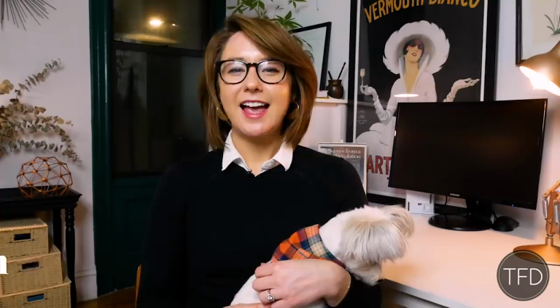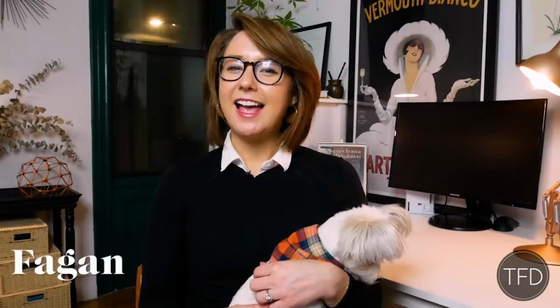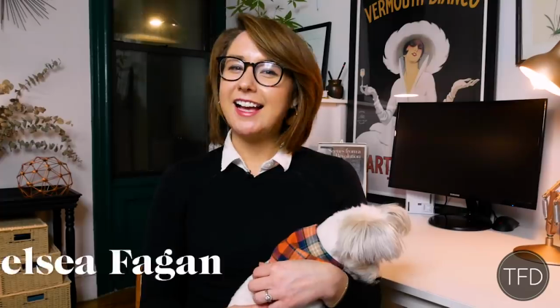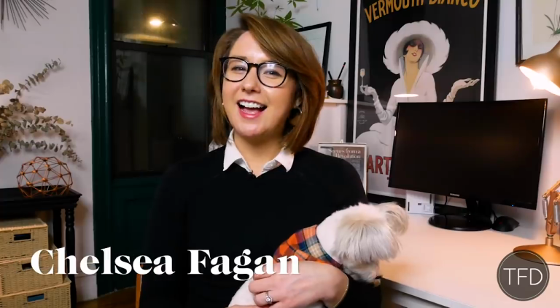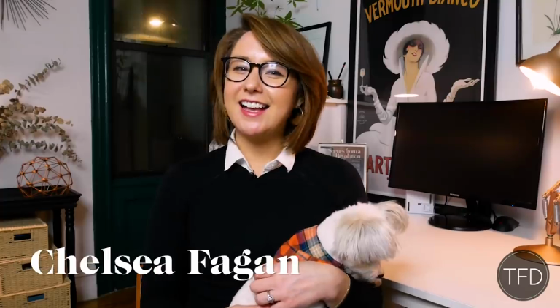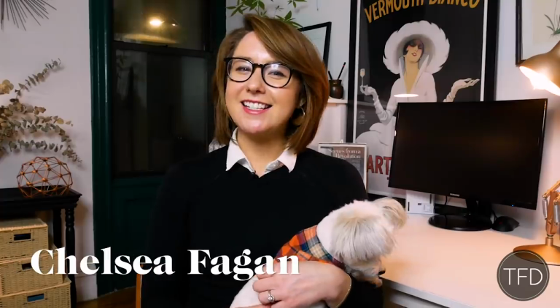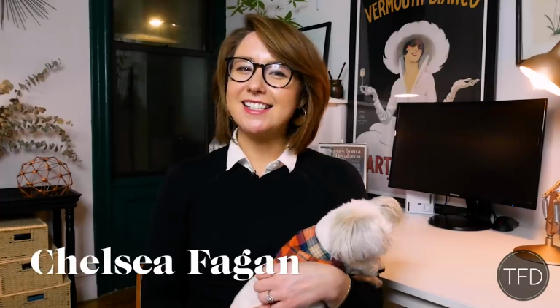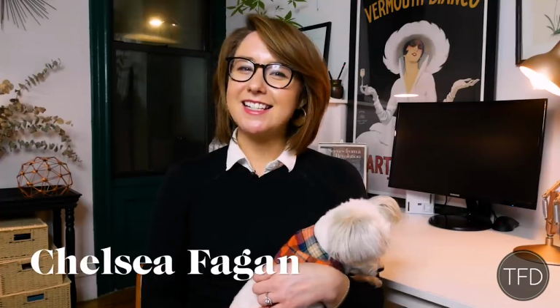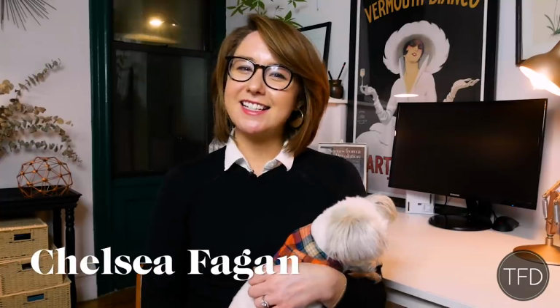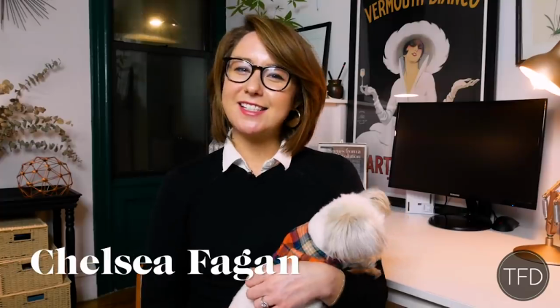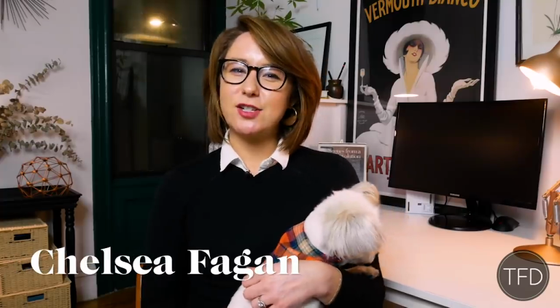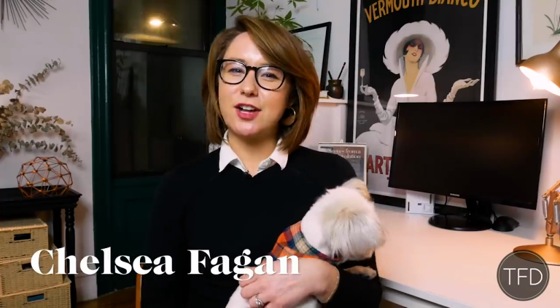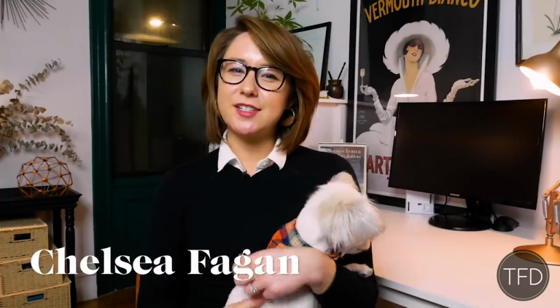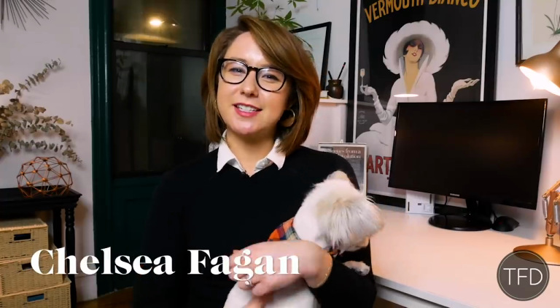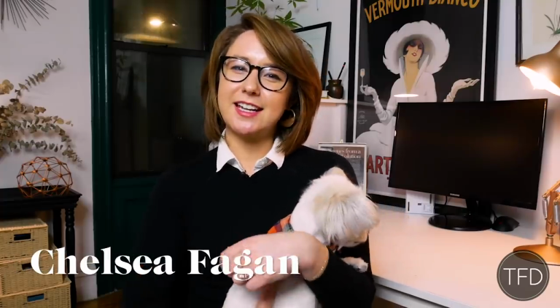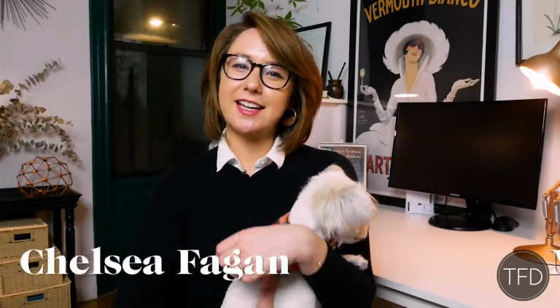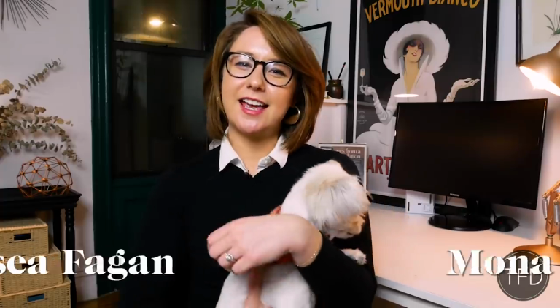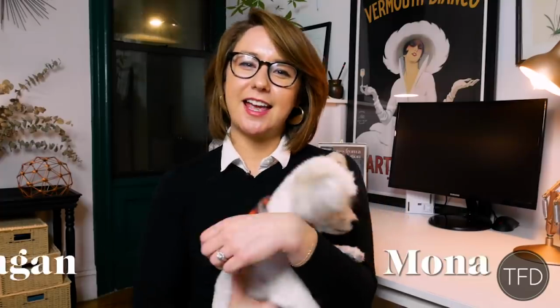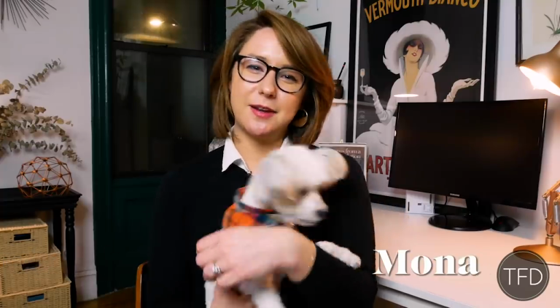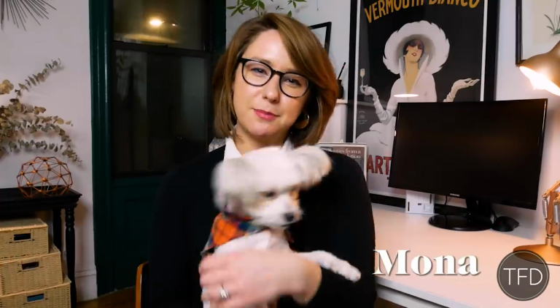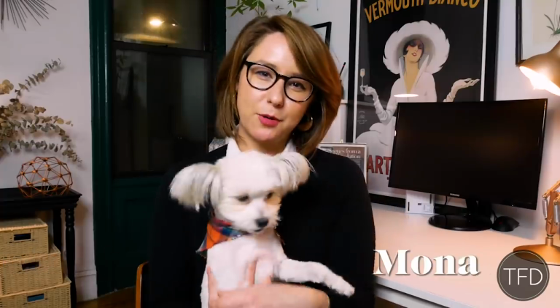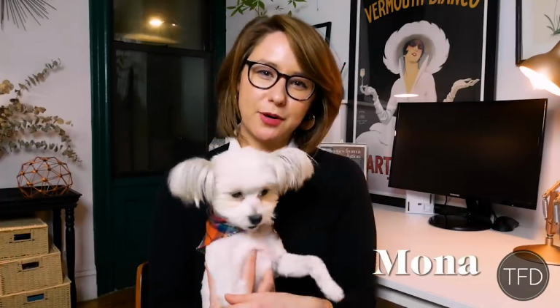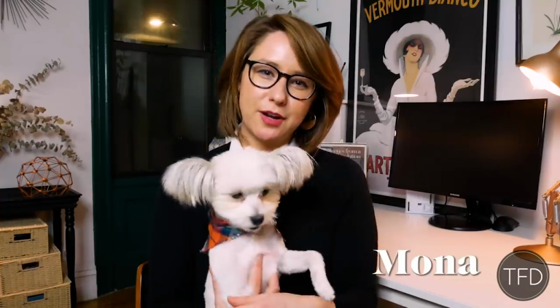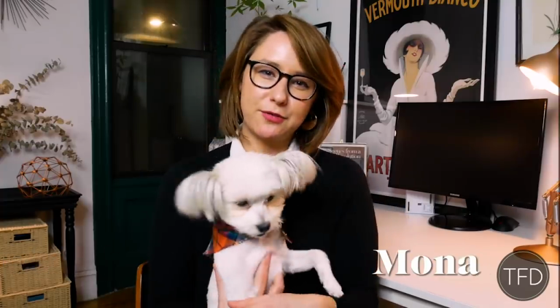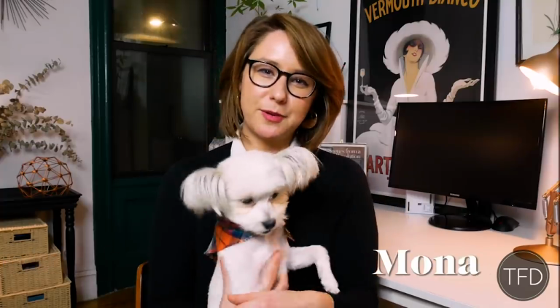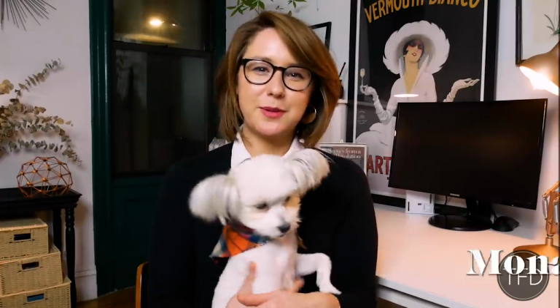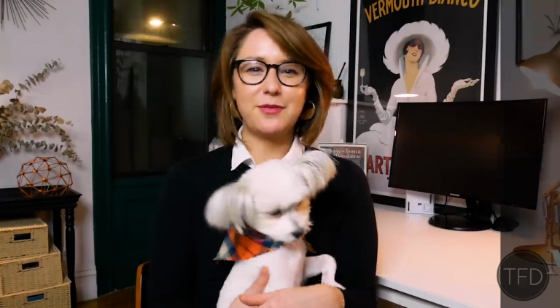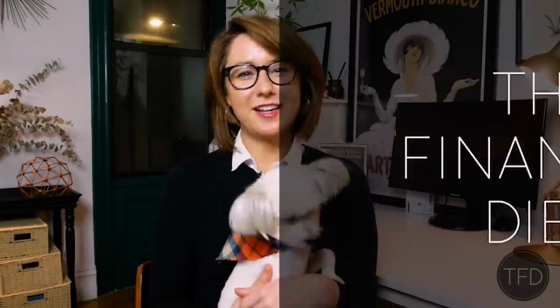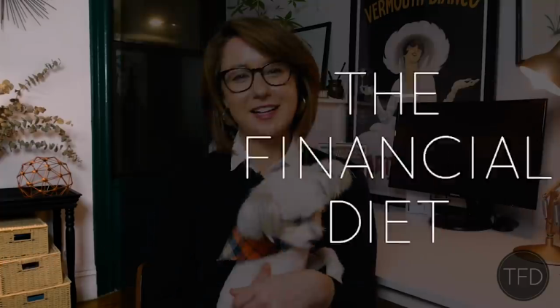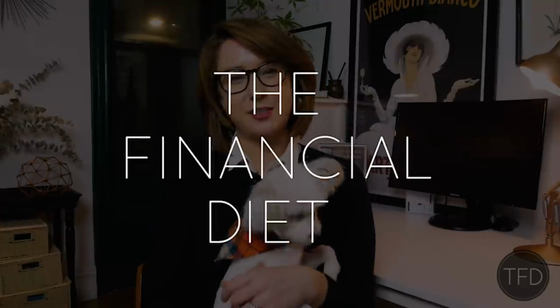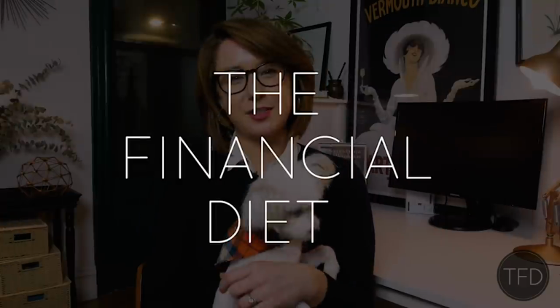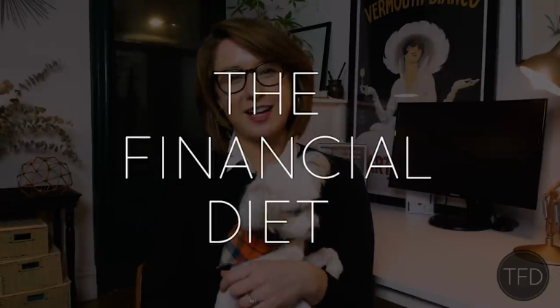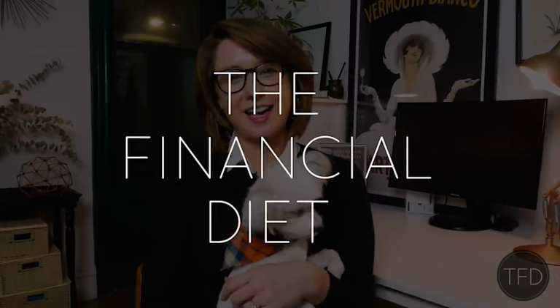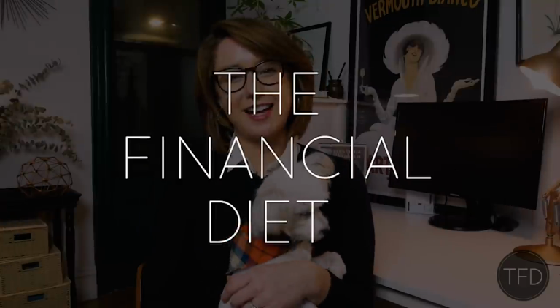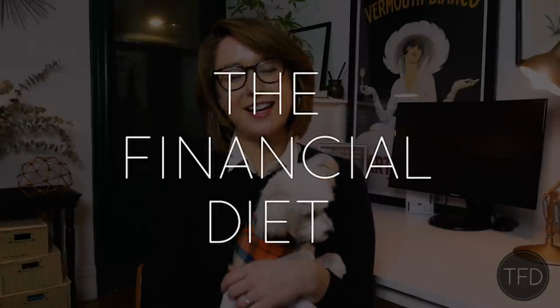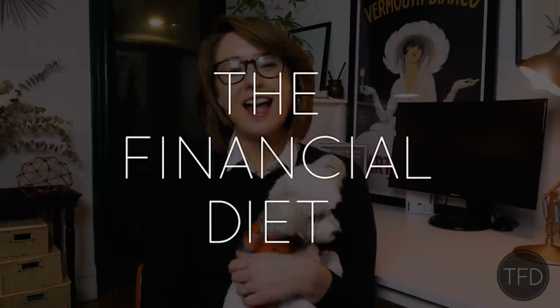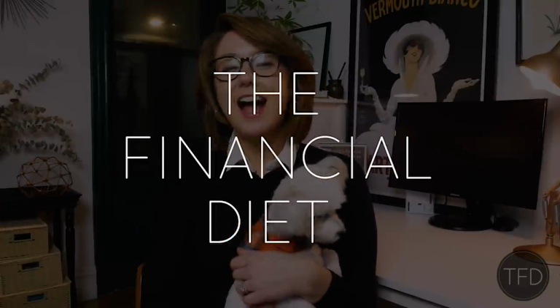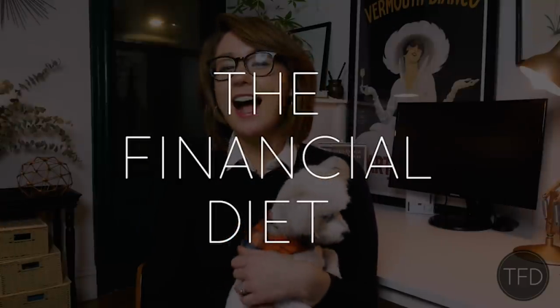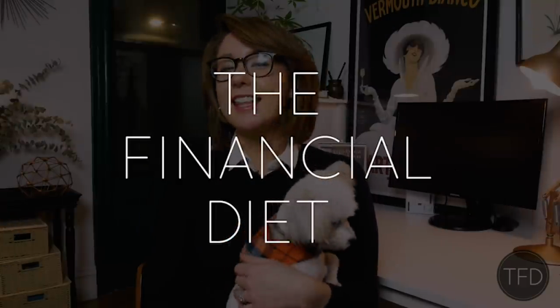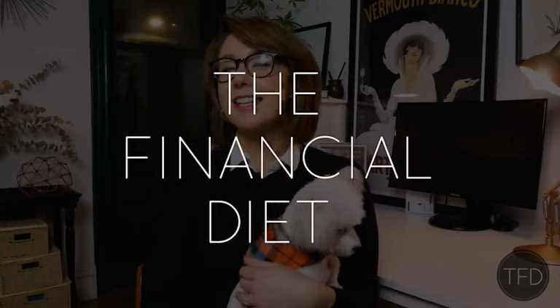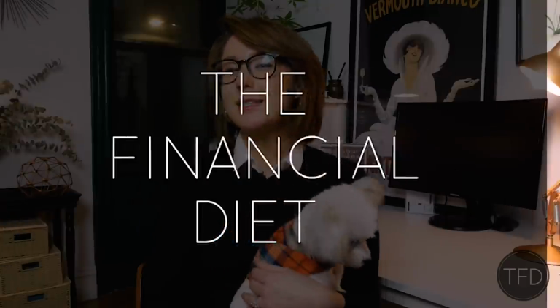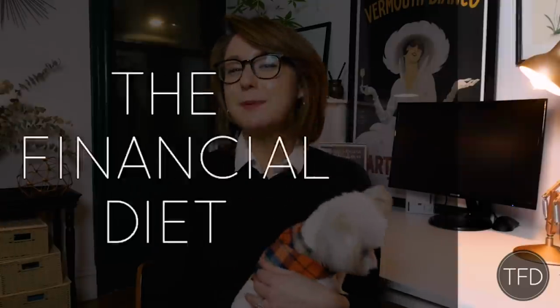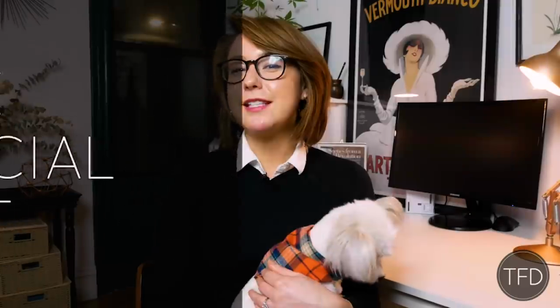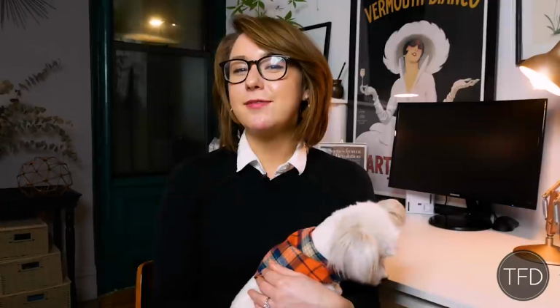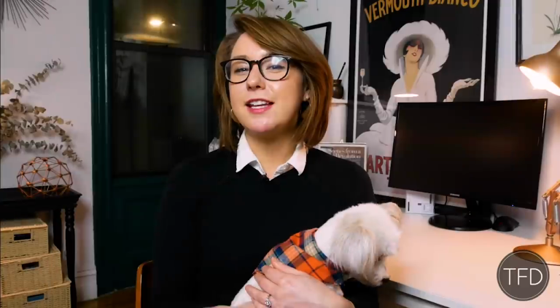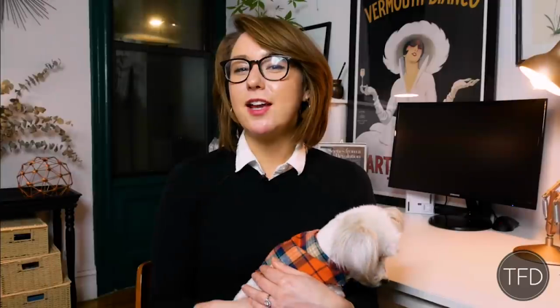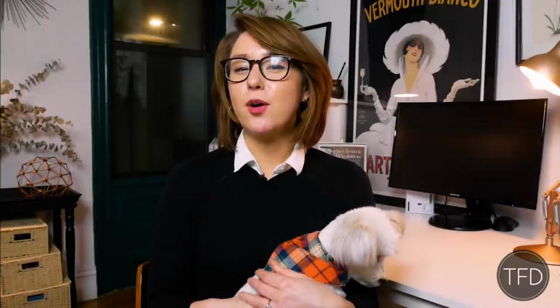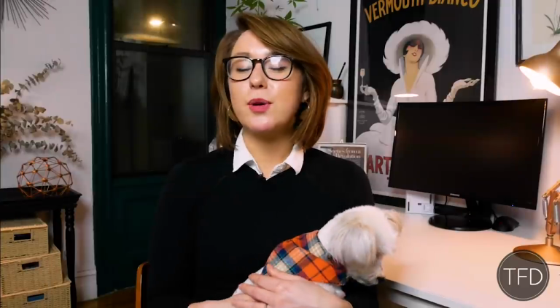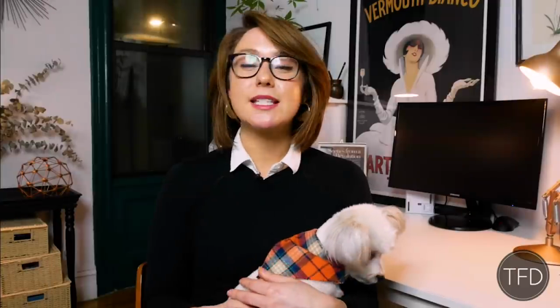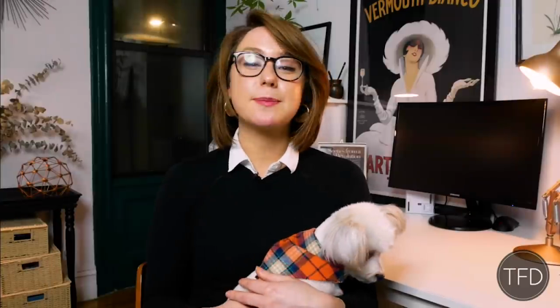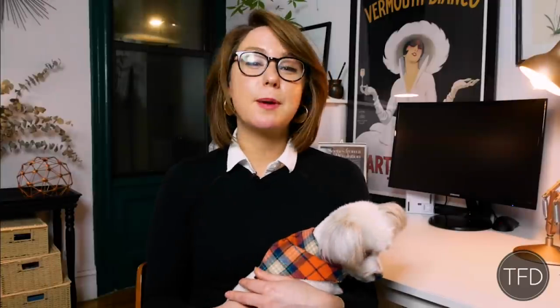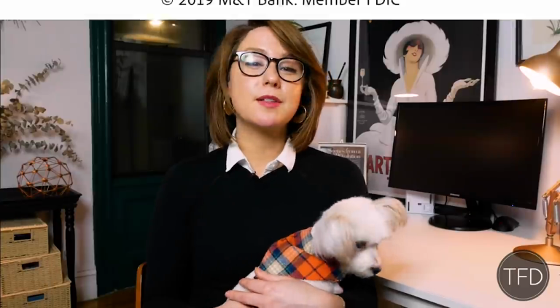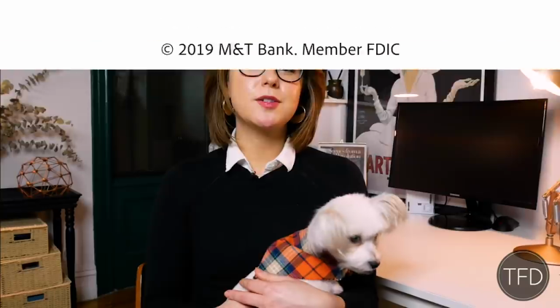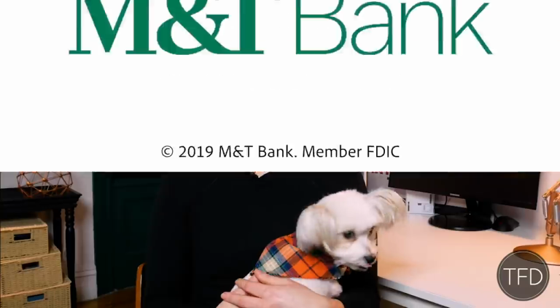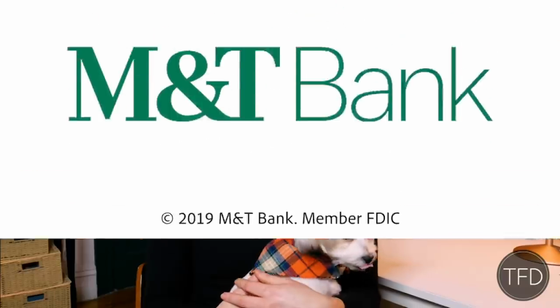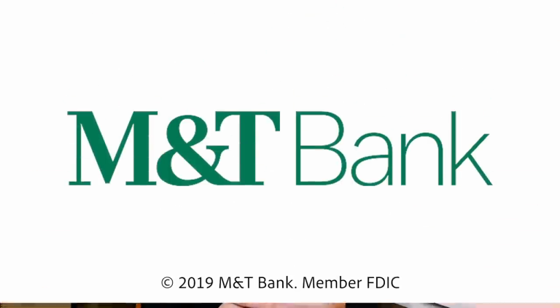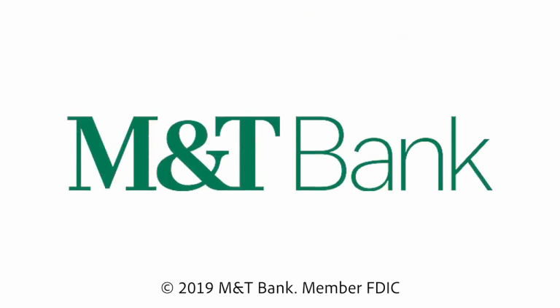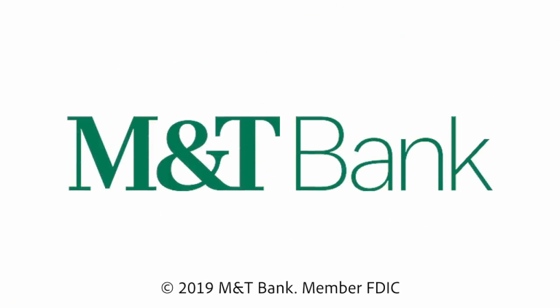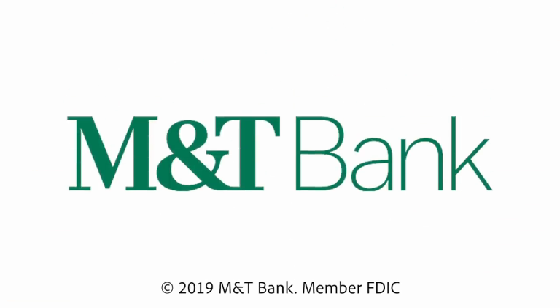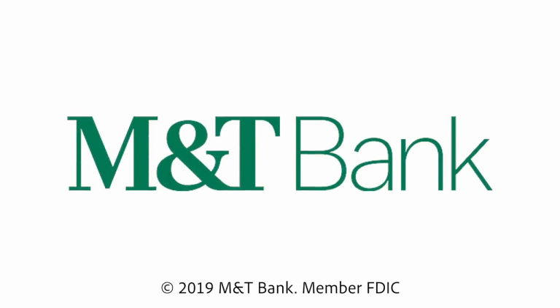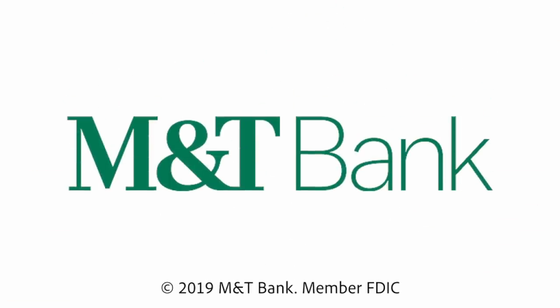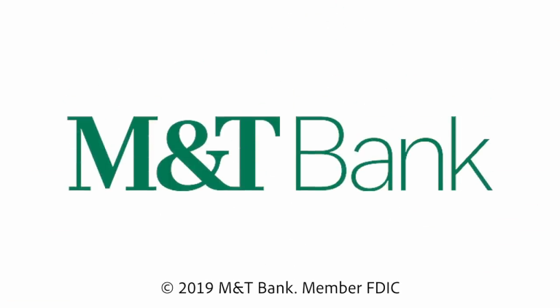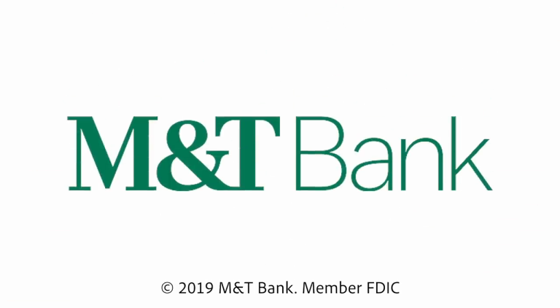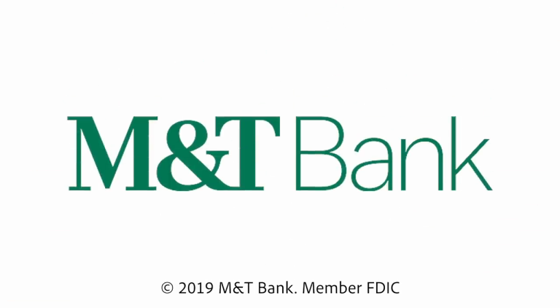Hey, guys. It's Chelsea and Mona from The Financial Diet. And this week's video is sponsored by M&T Bank.